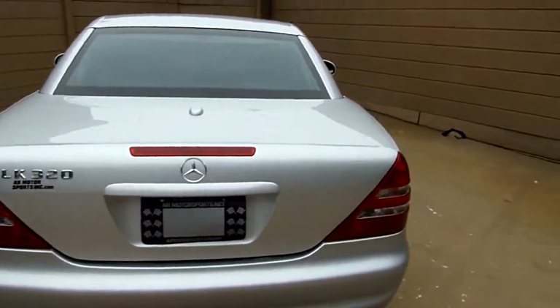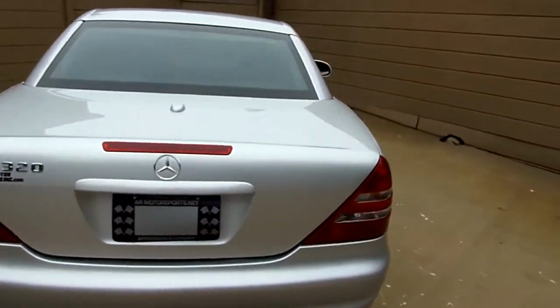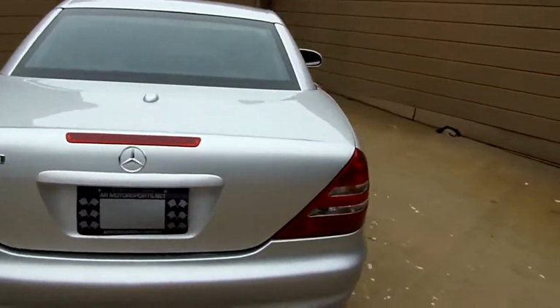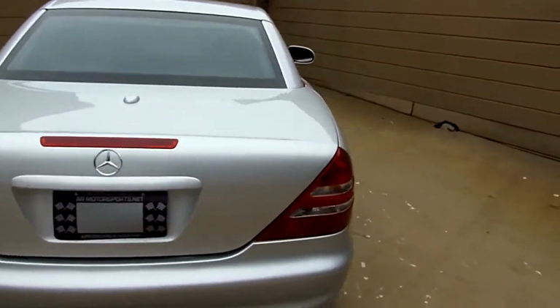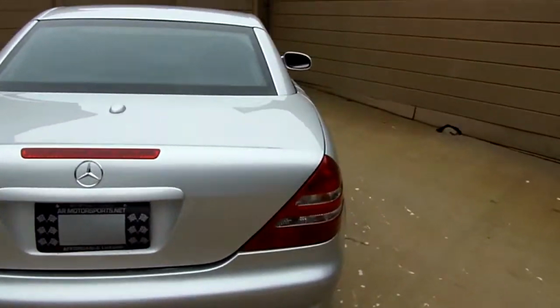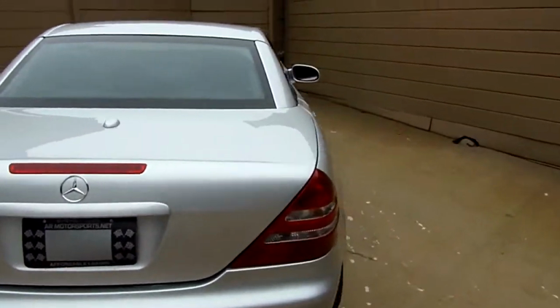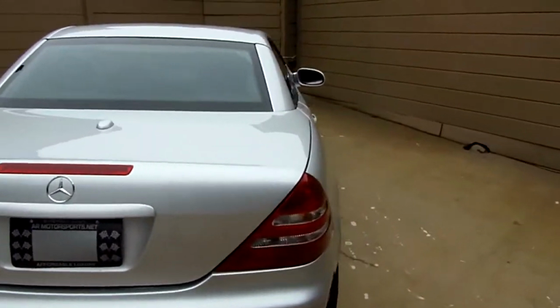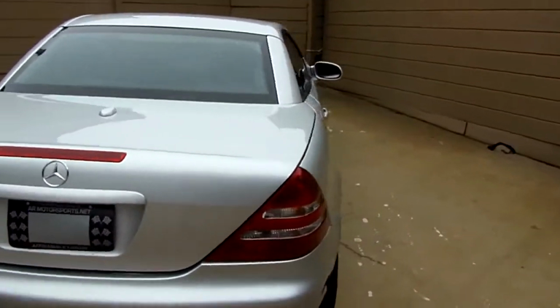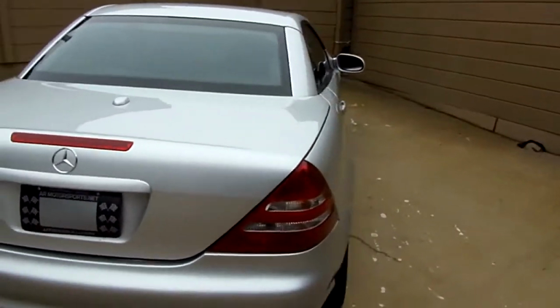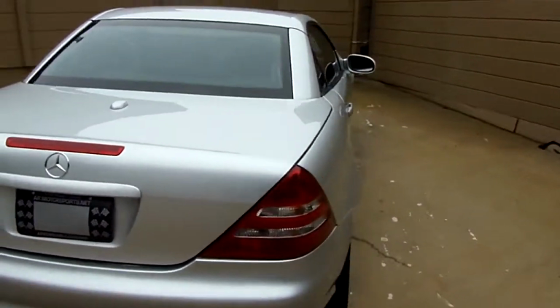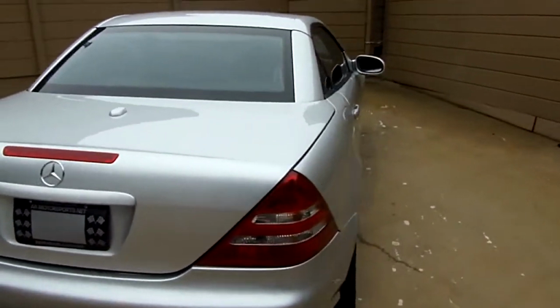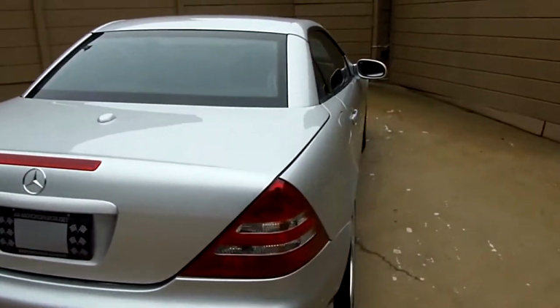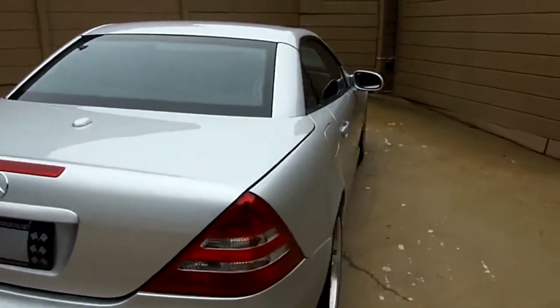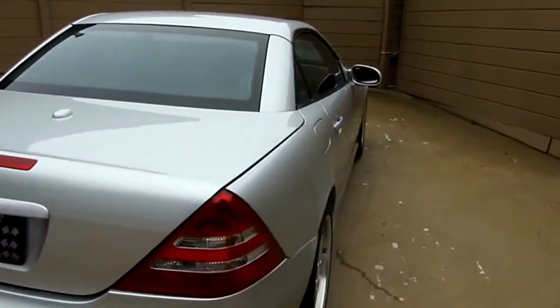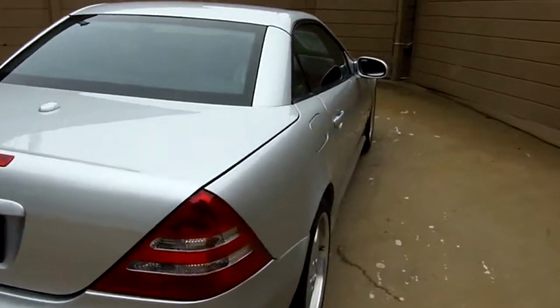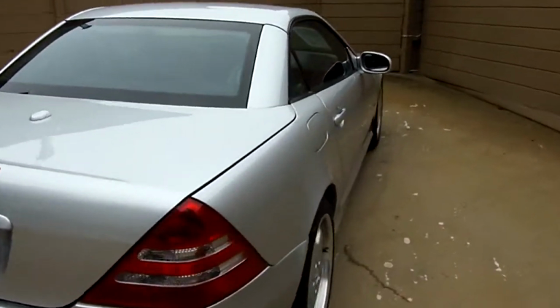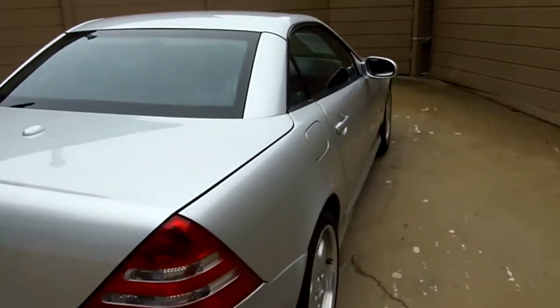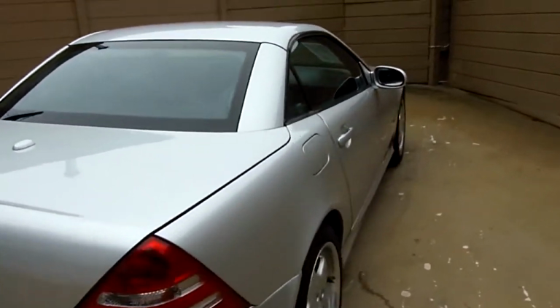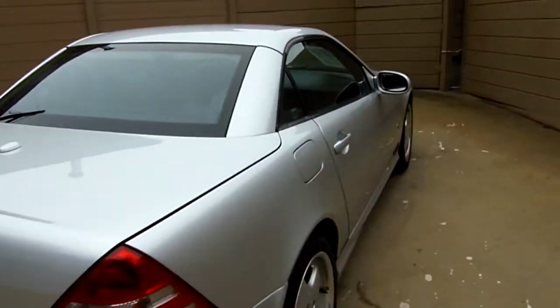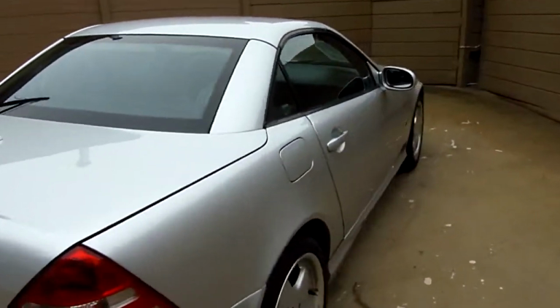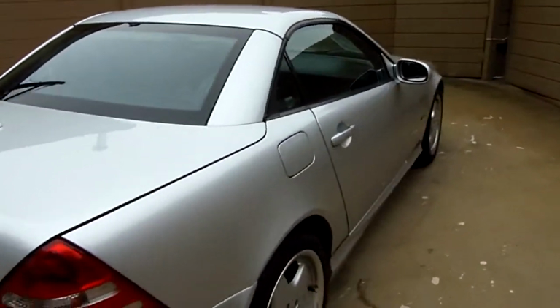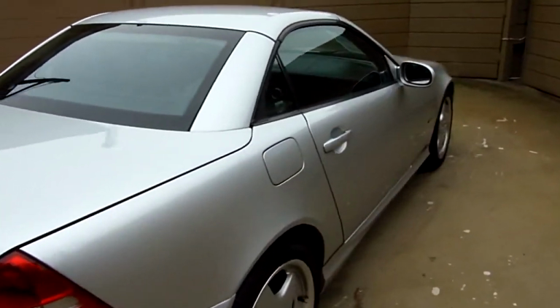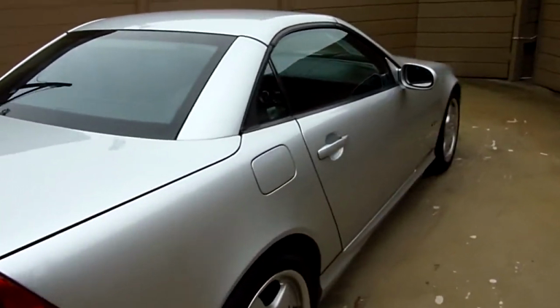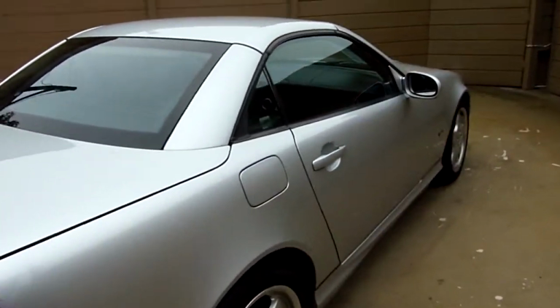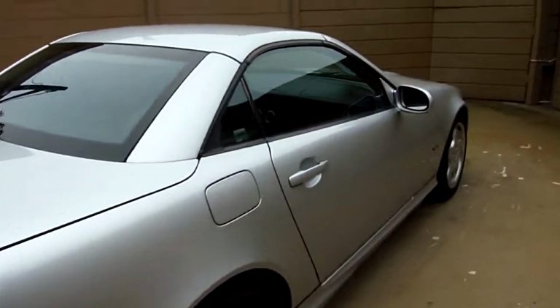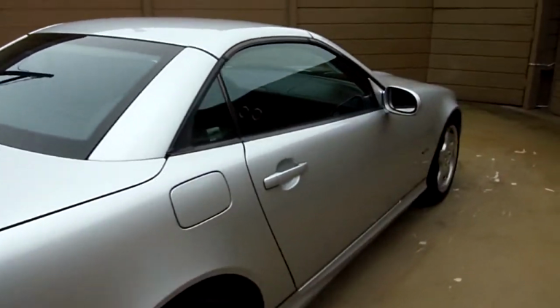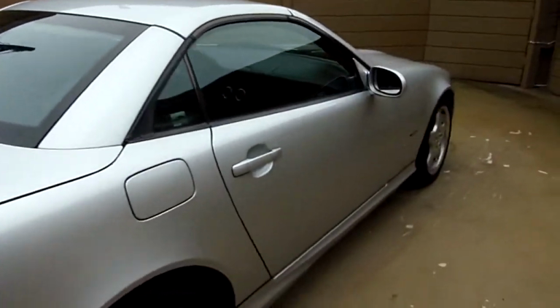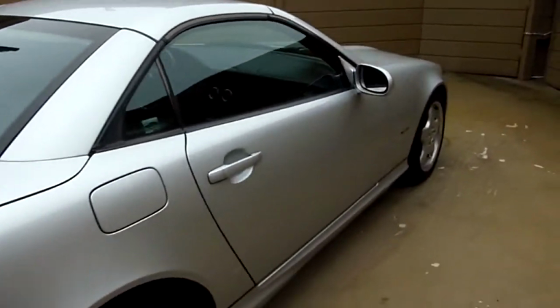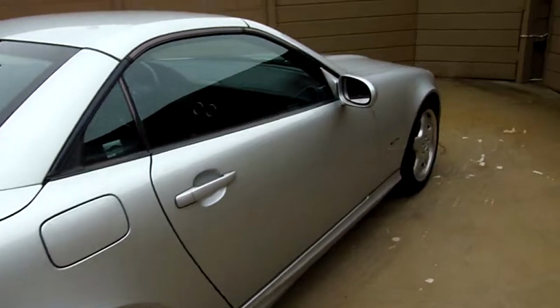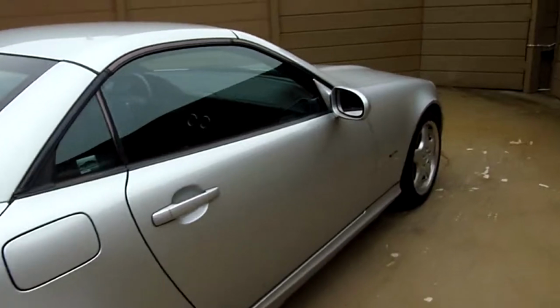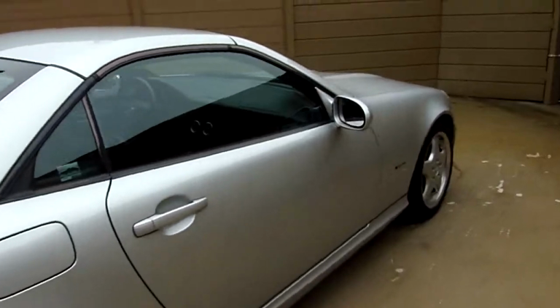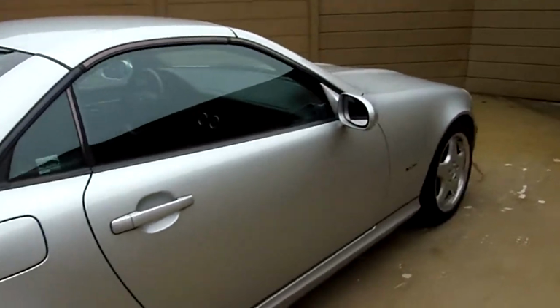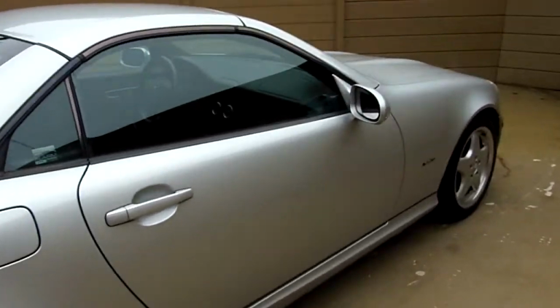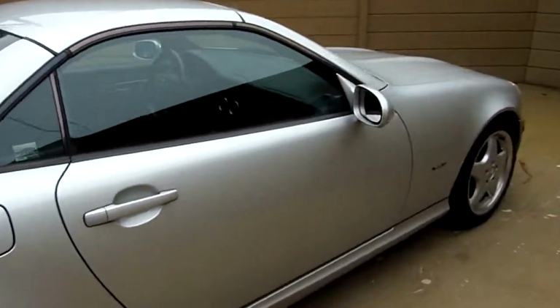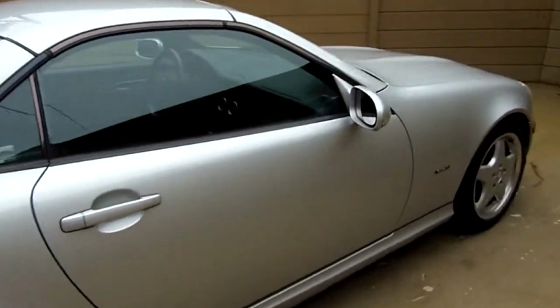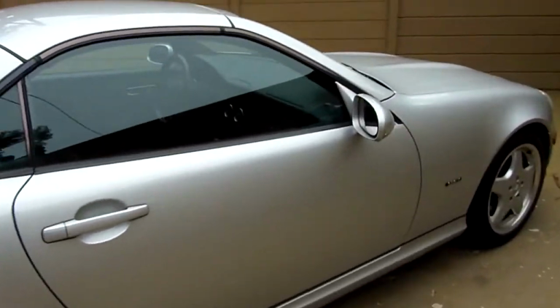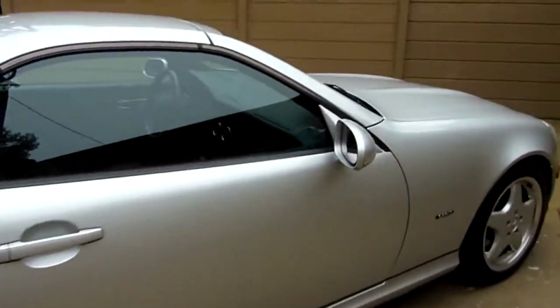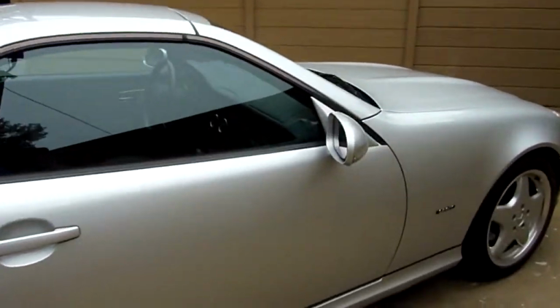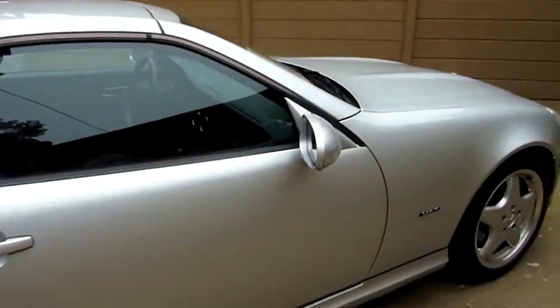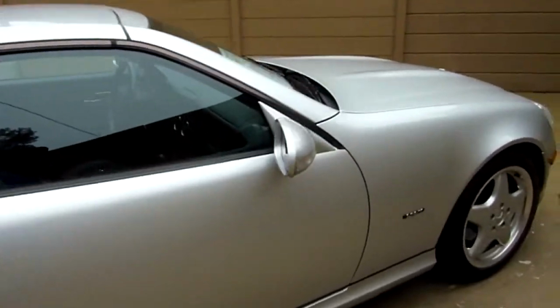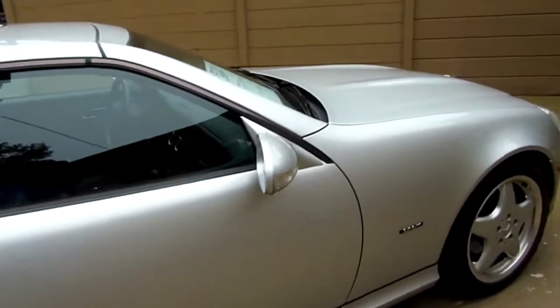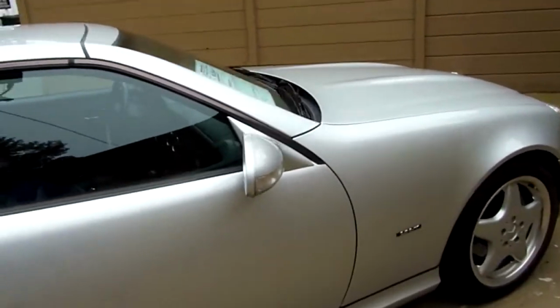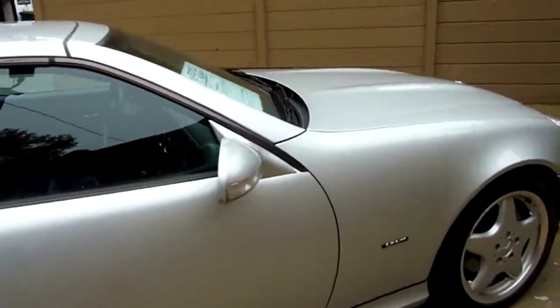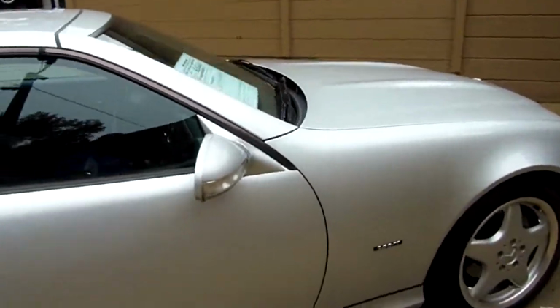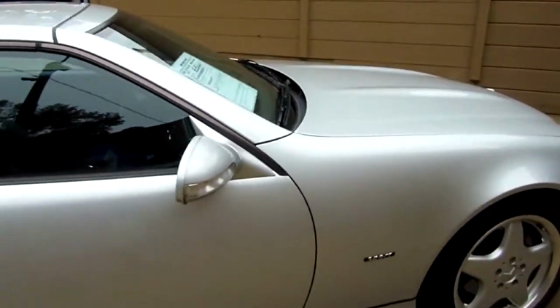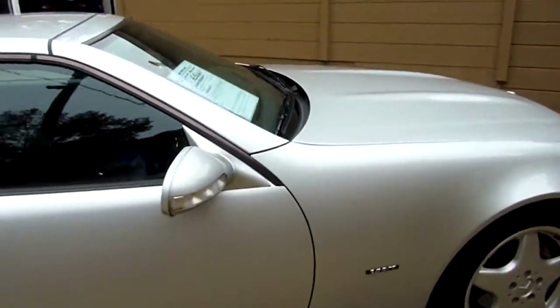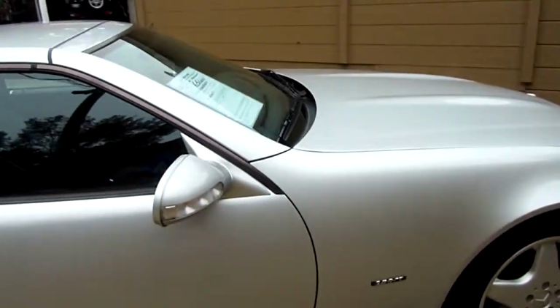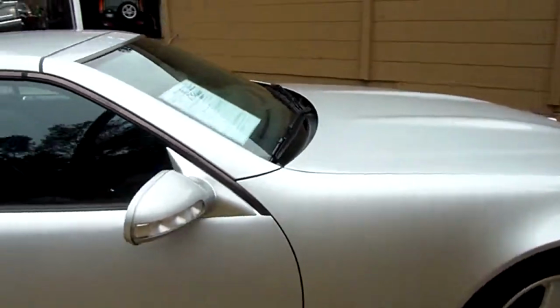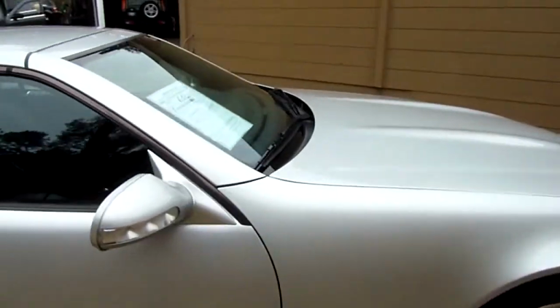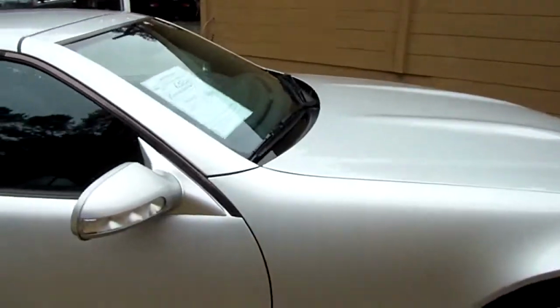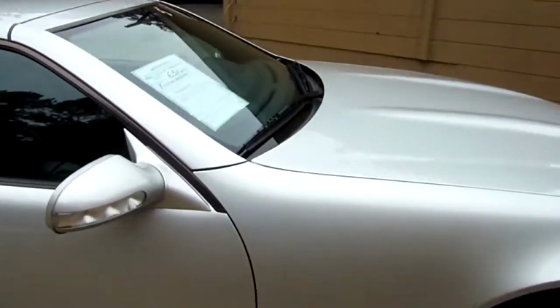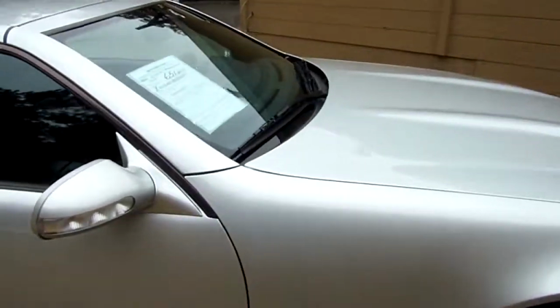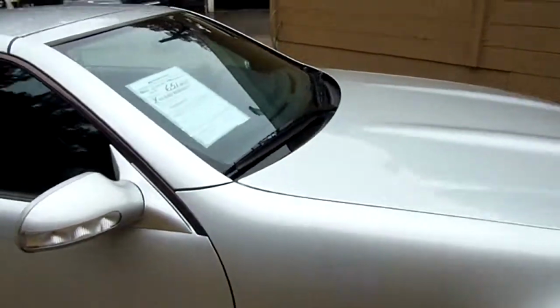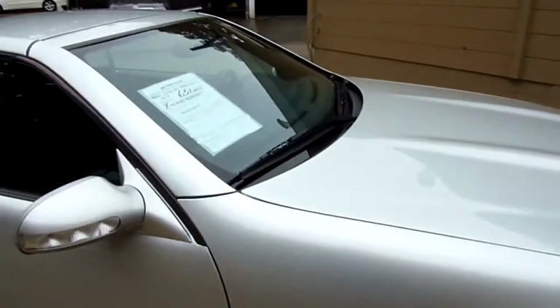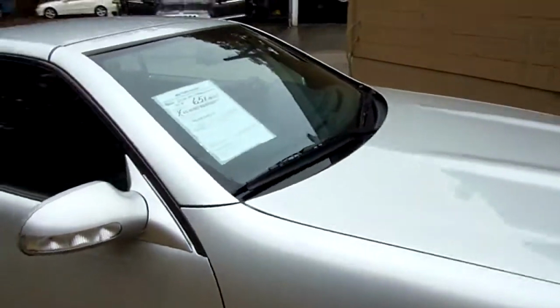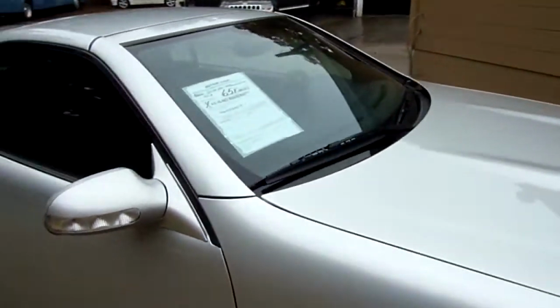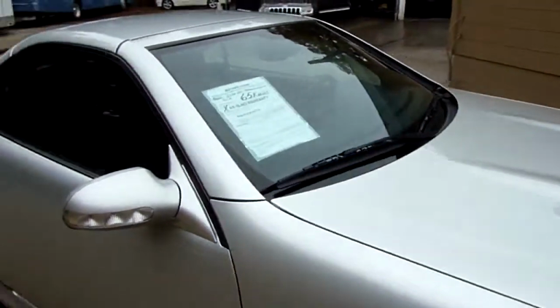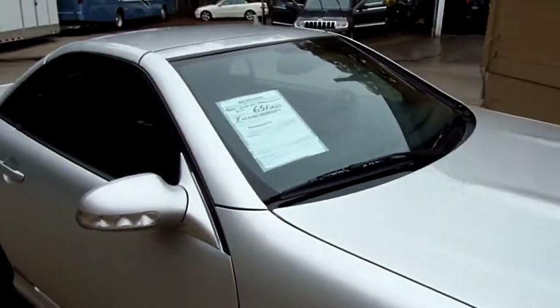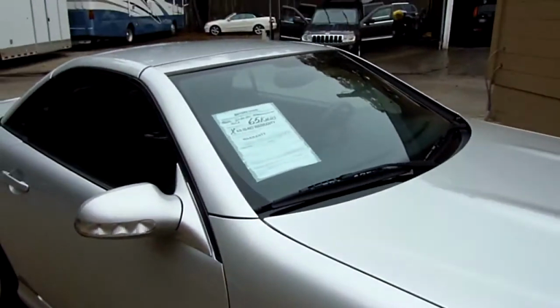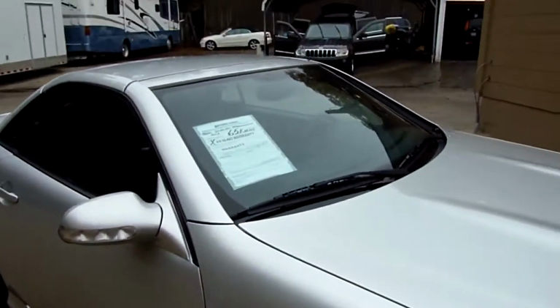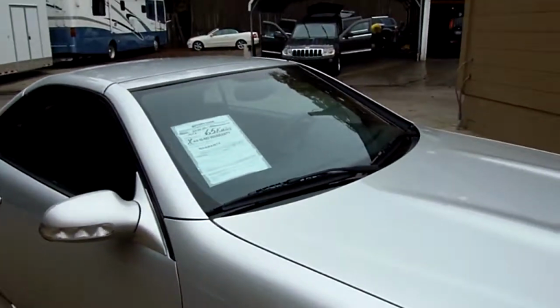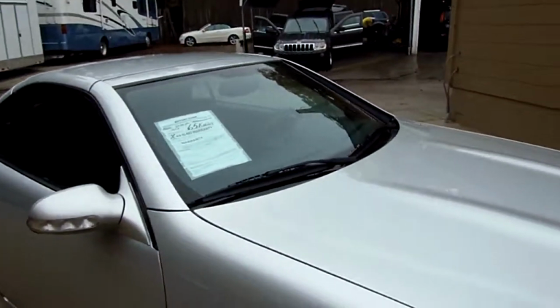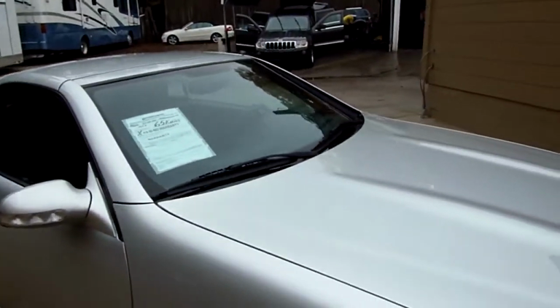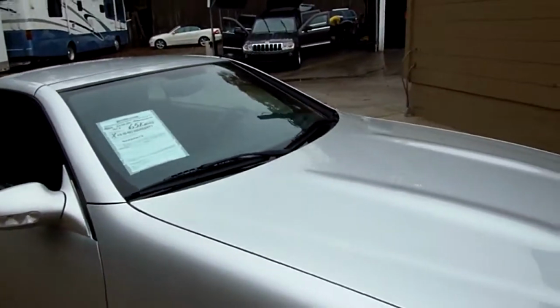Now, there might be a dent or a ding, a scratch or a scrape on this thing. These things are used, you know. Let's go inside and take a look at it though.